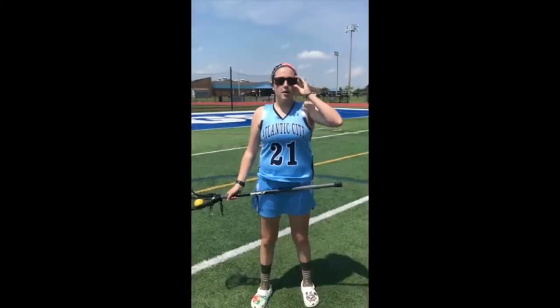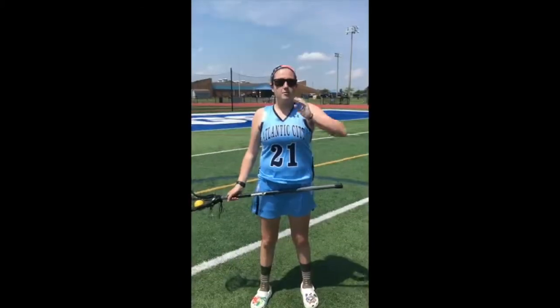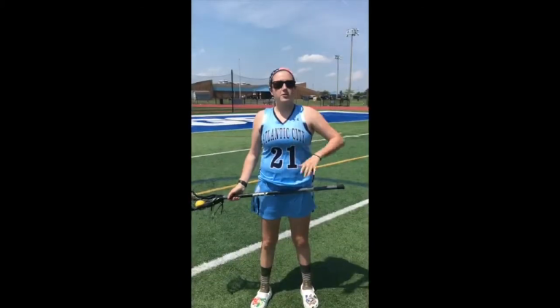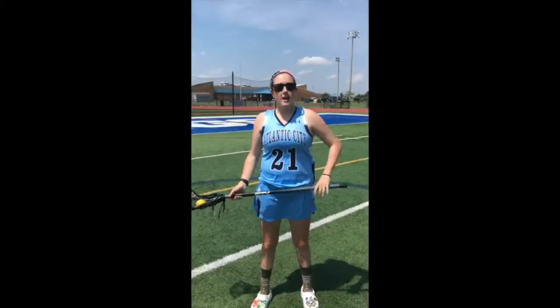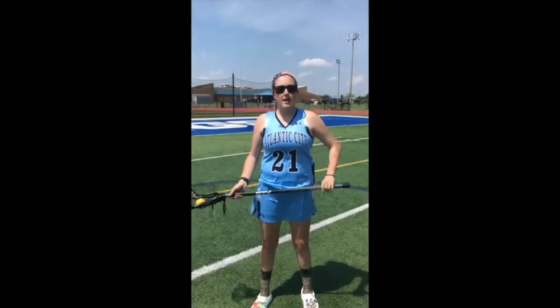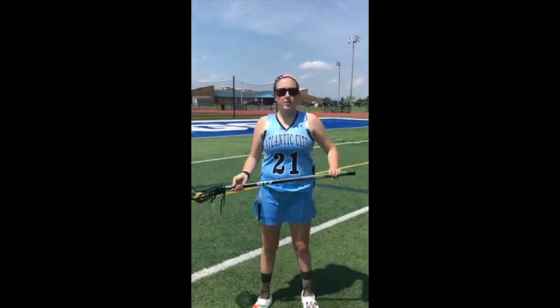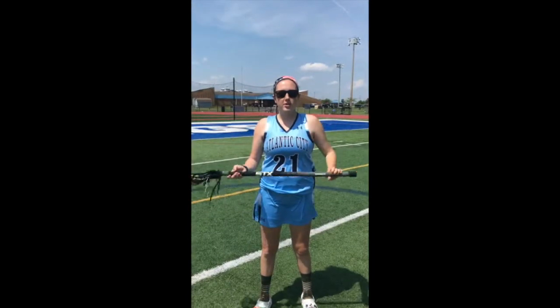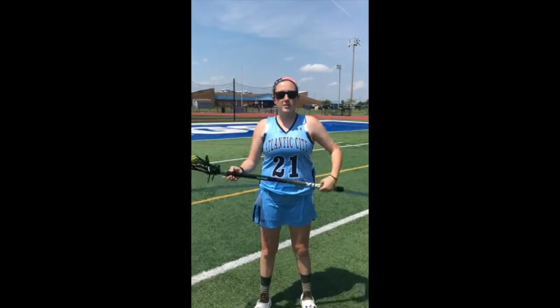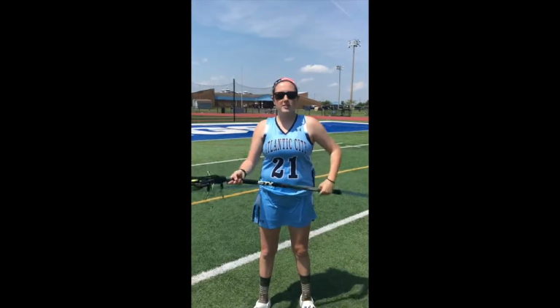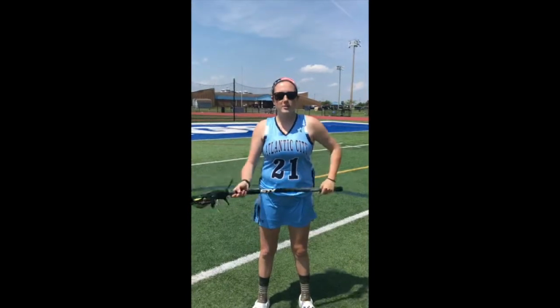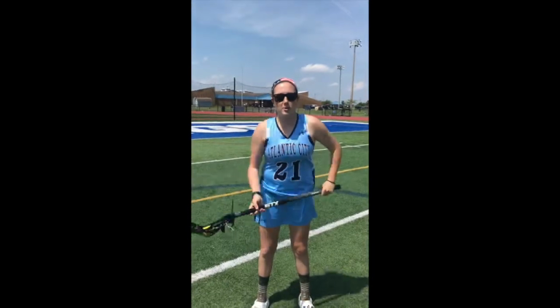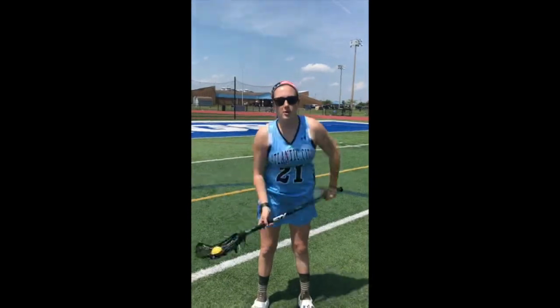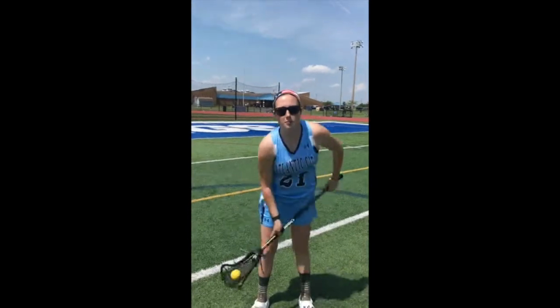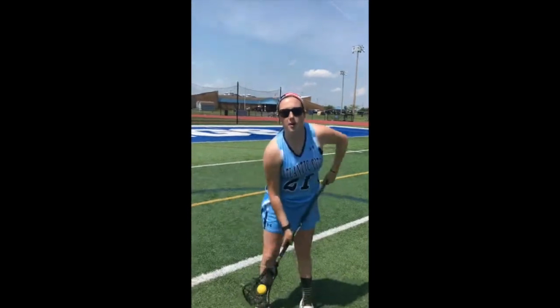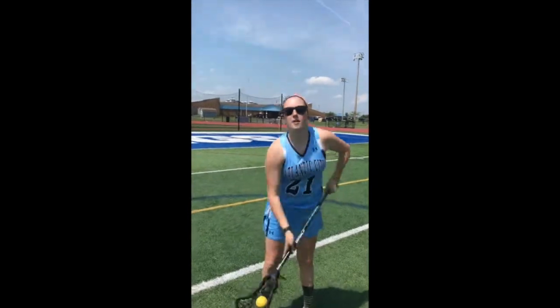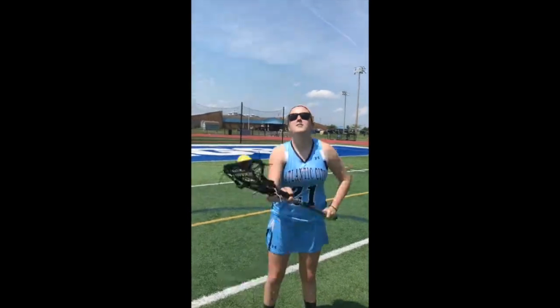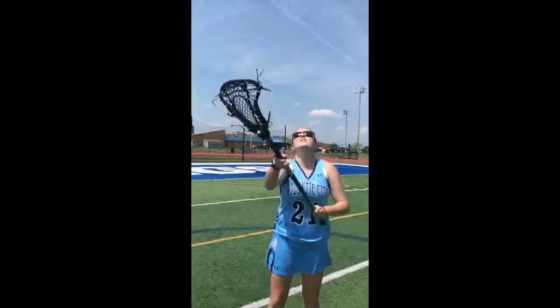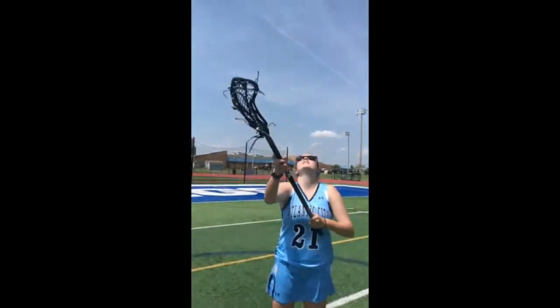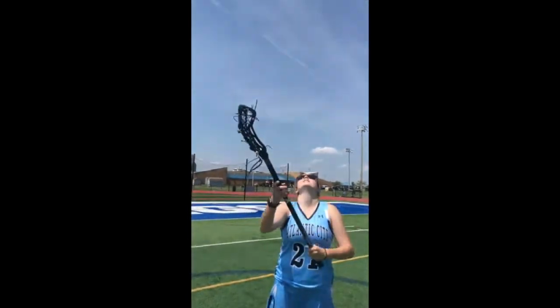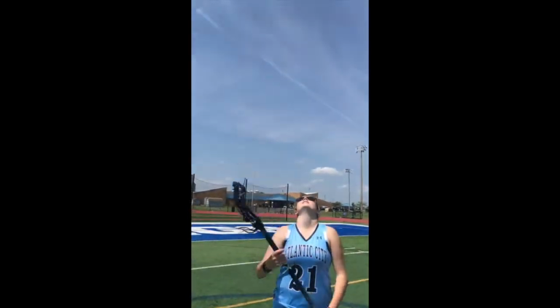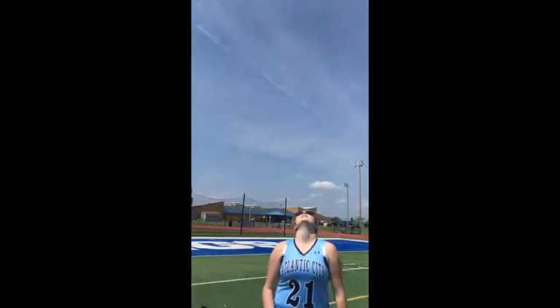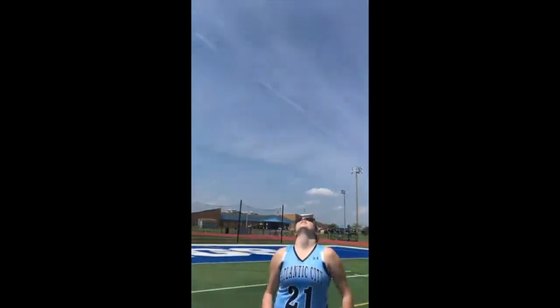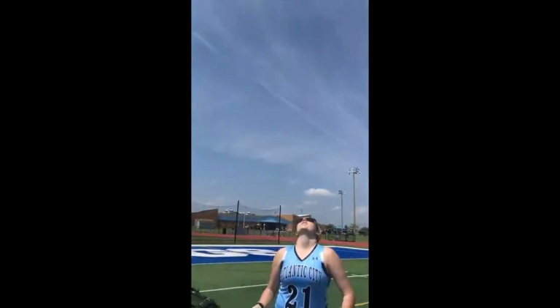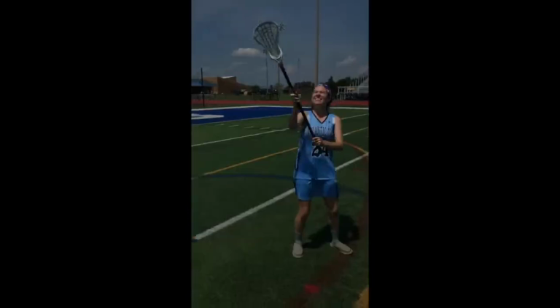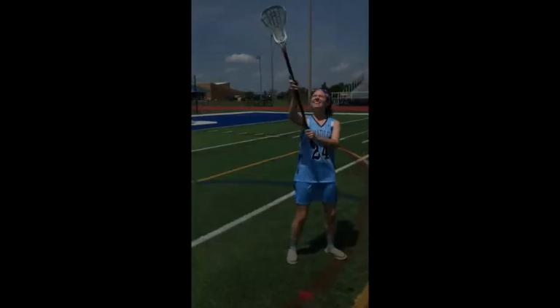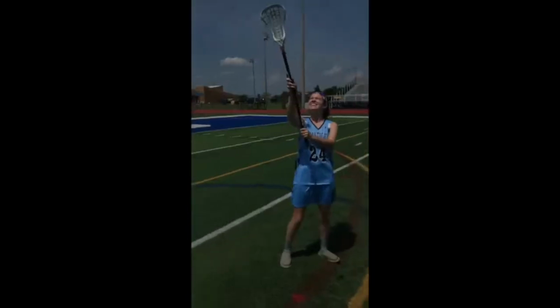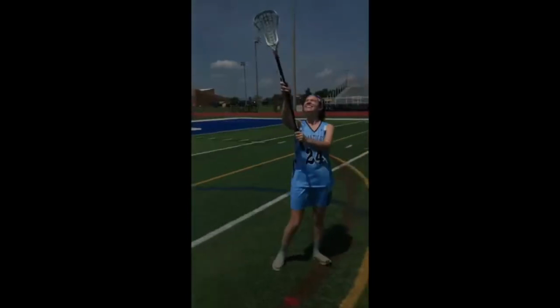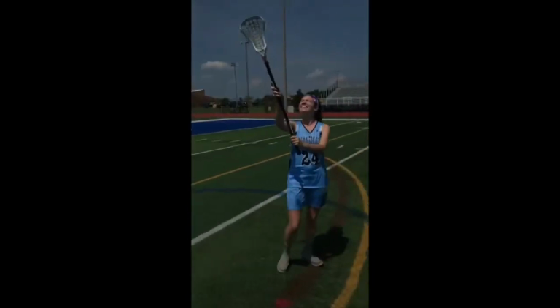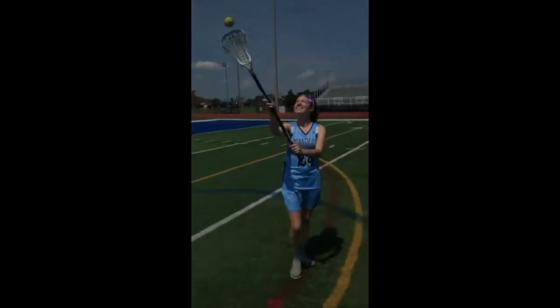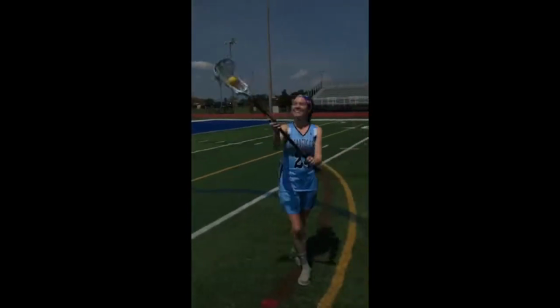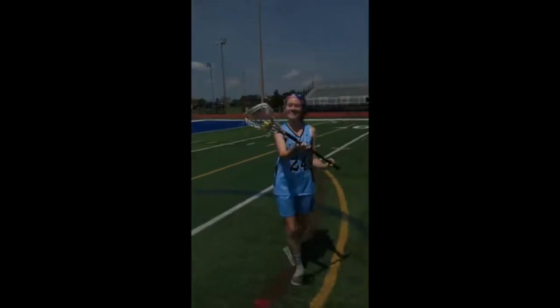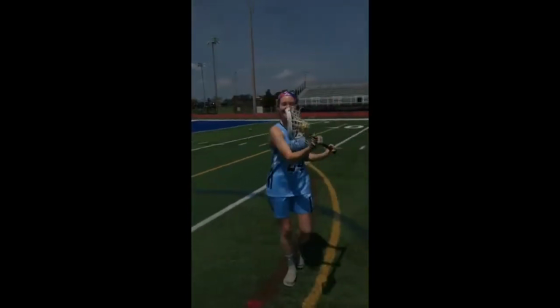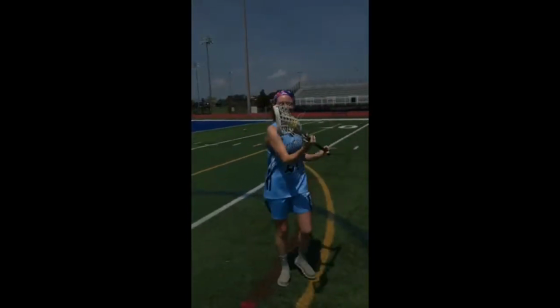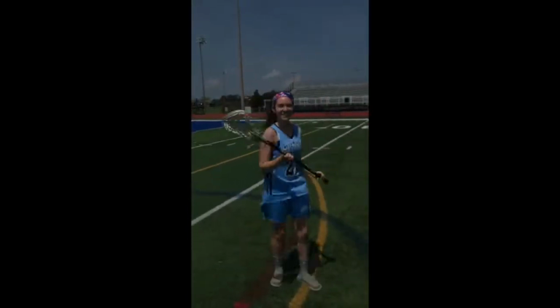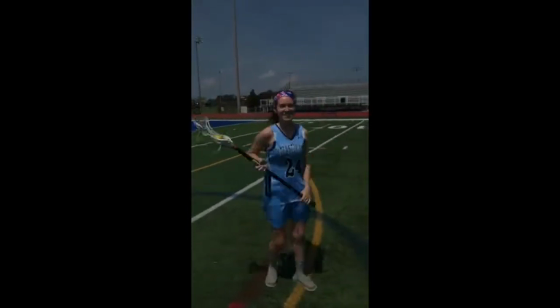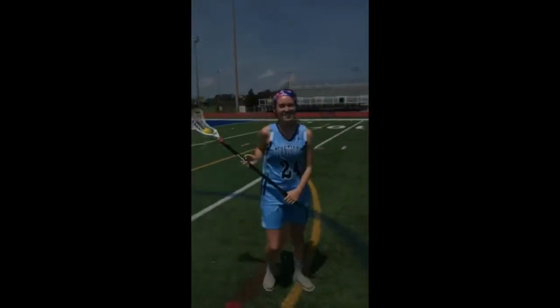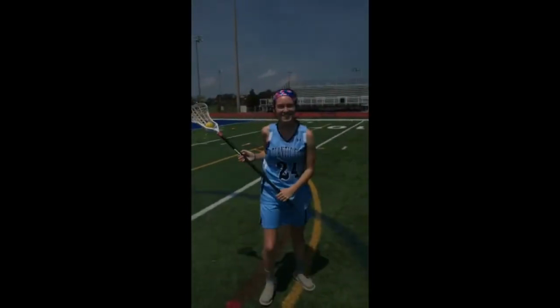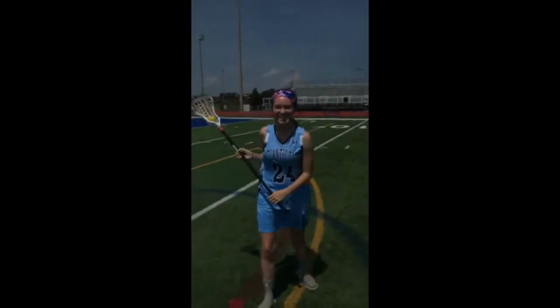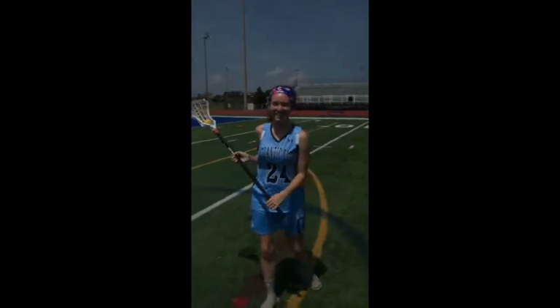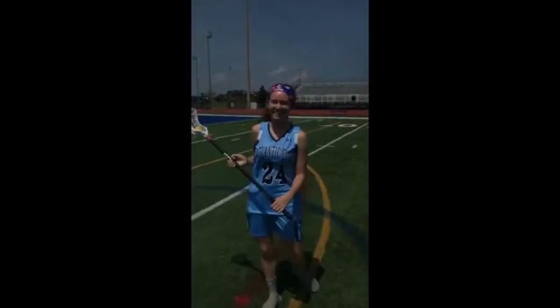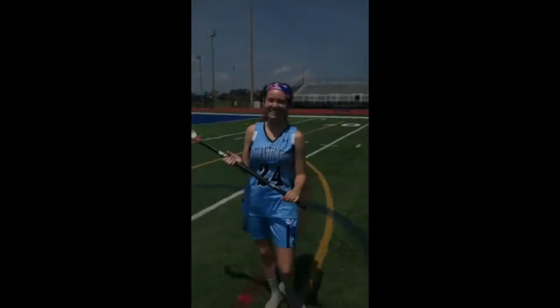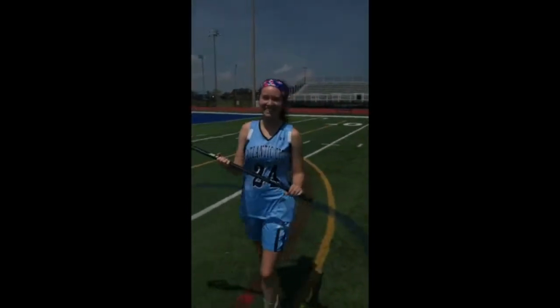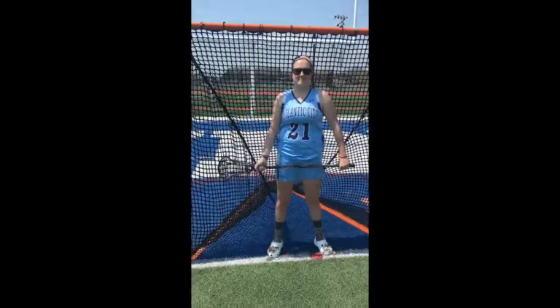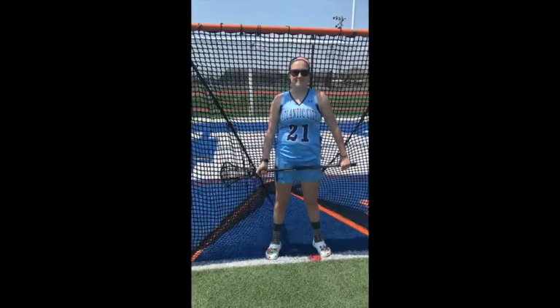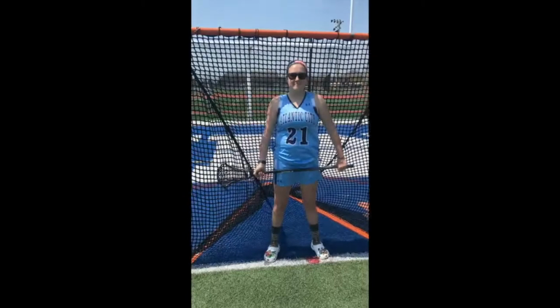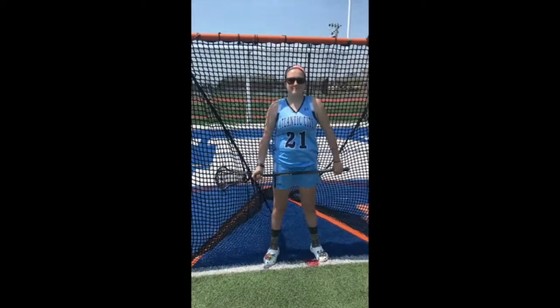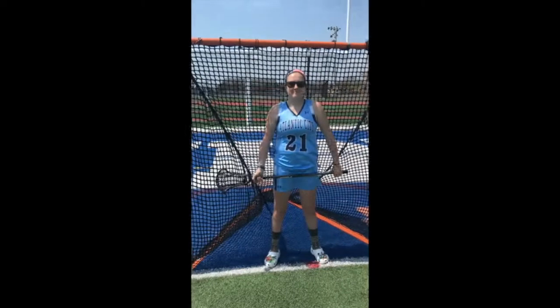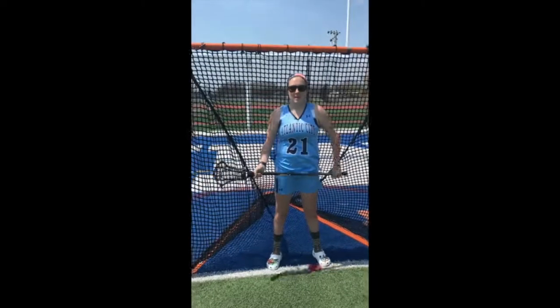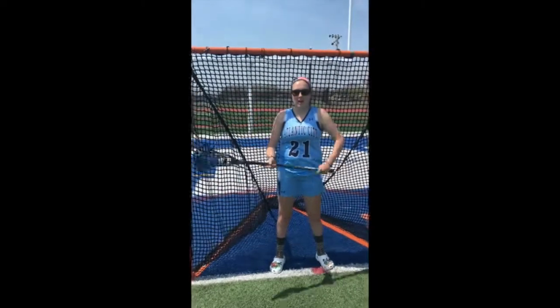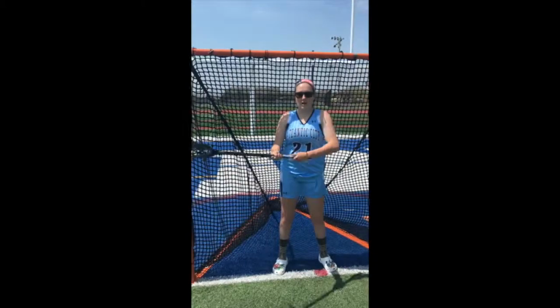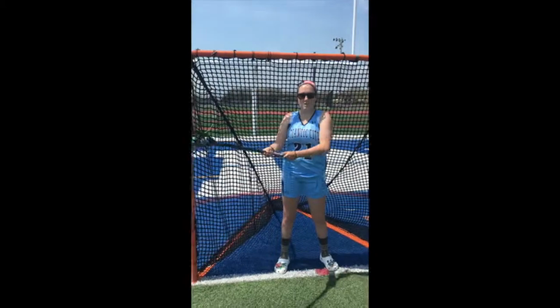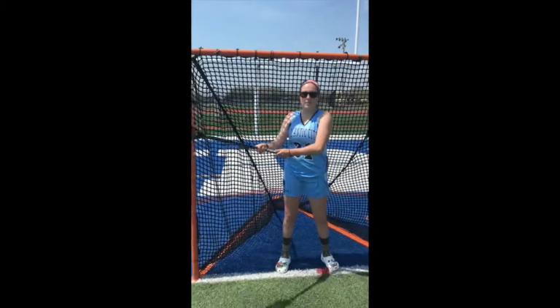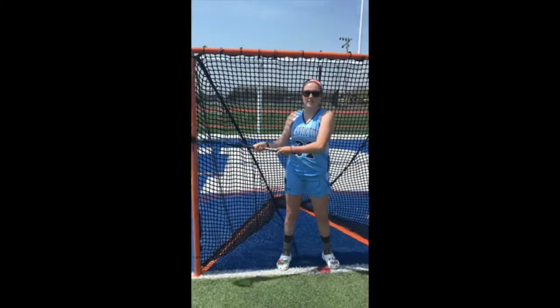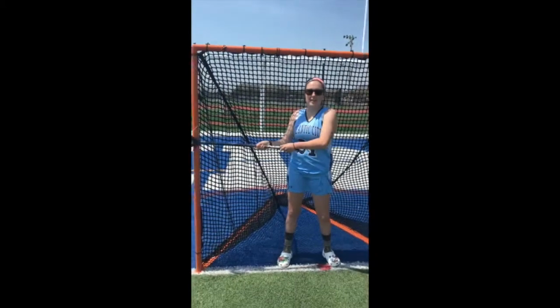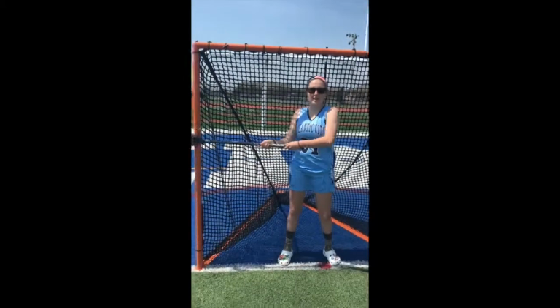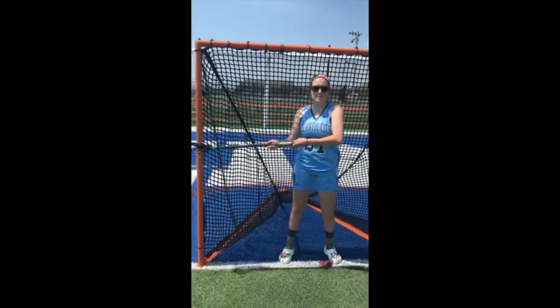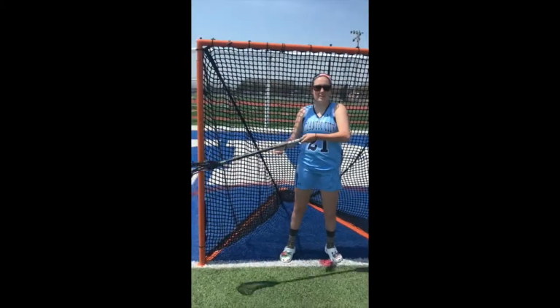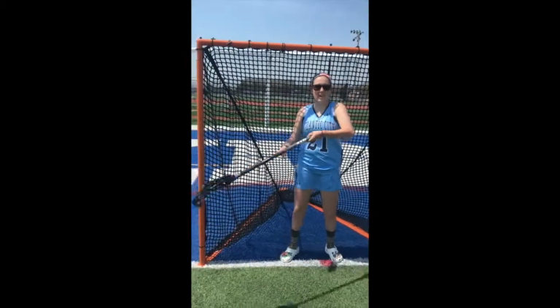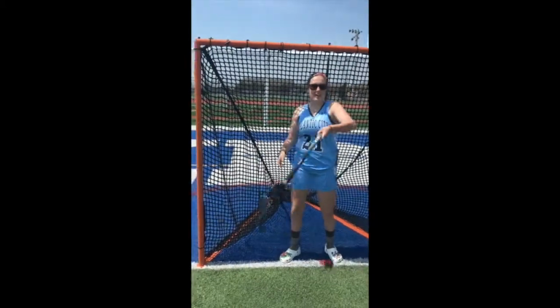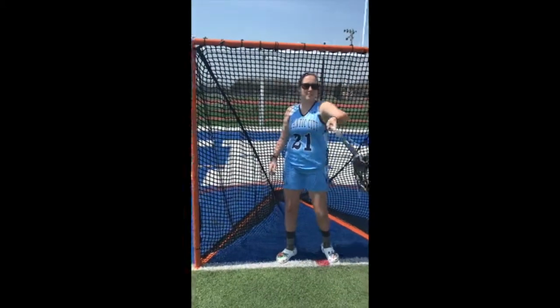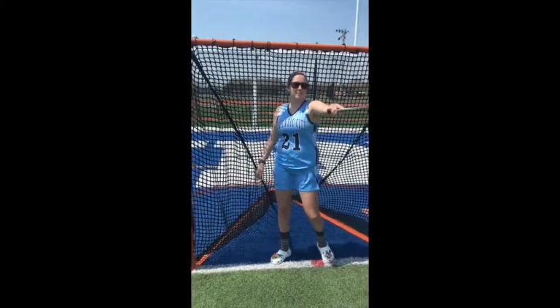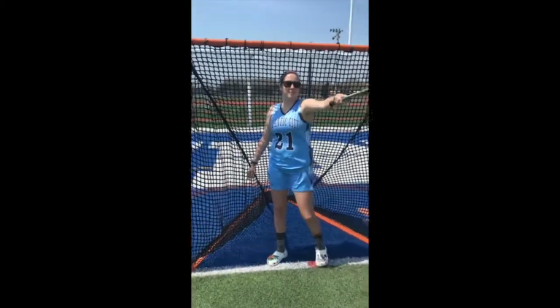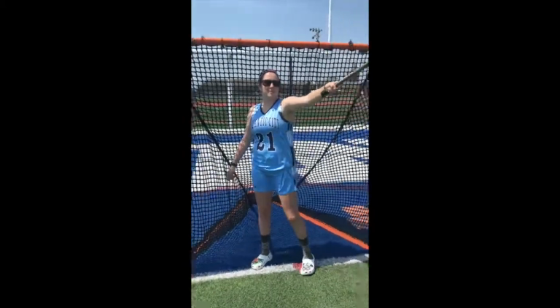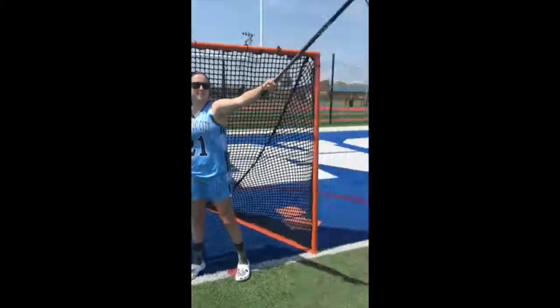For today, you're going to need a lacrosse ball, a lacrosse stick, a lacrosse cage, and a field.